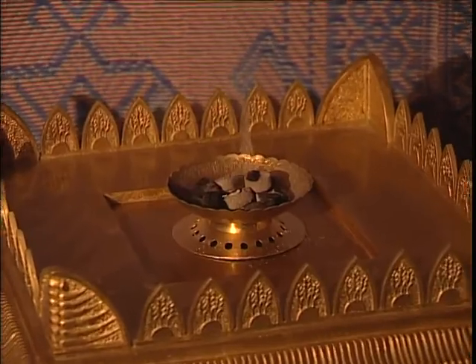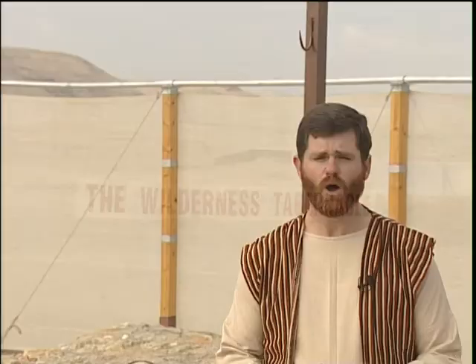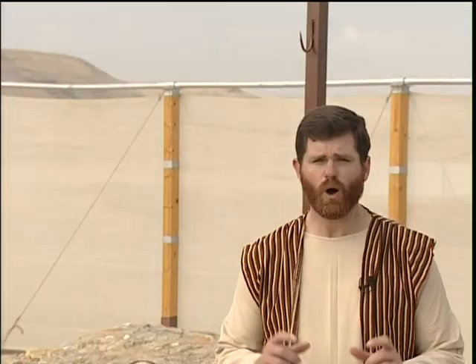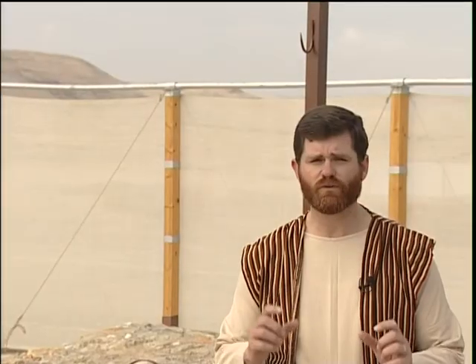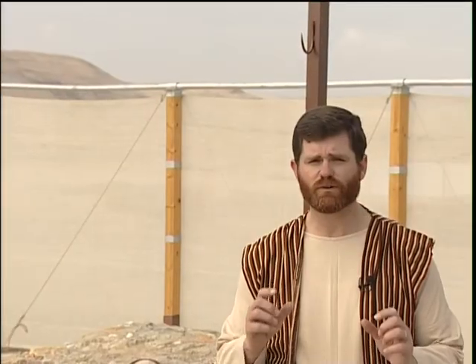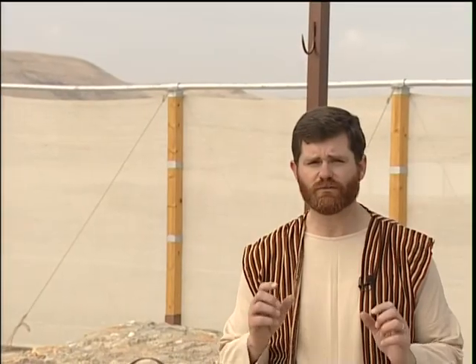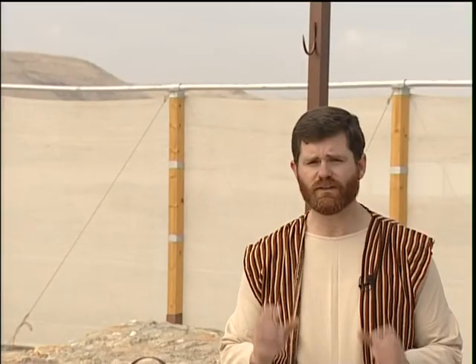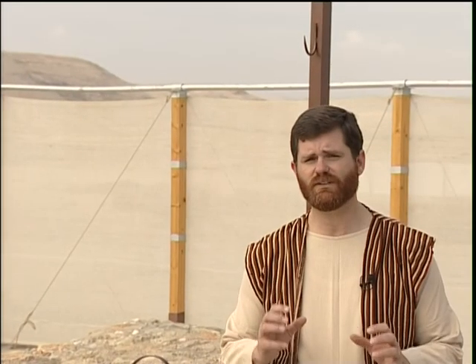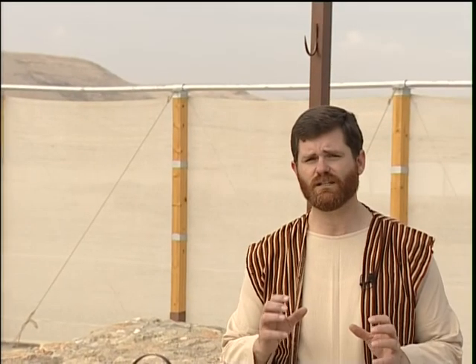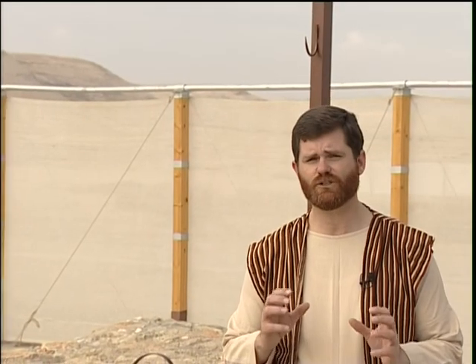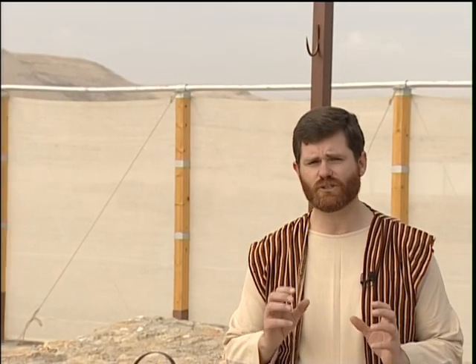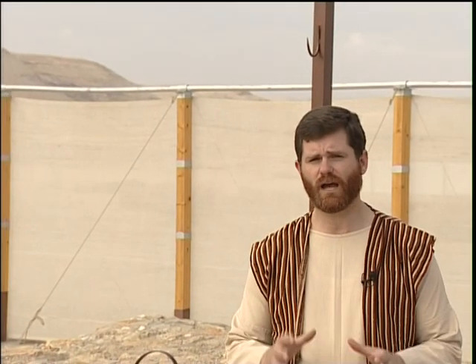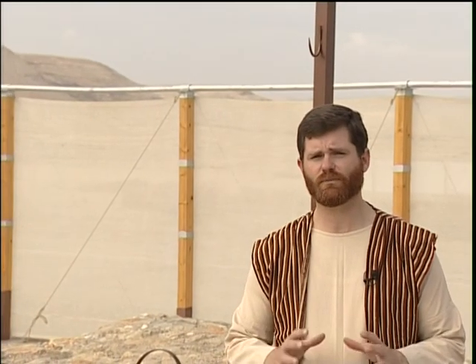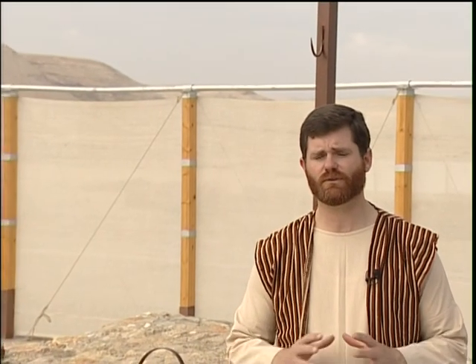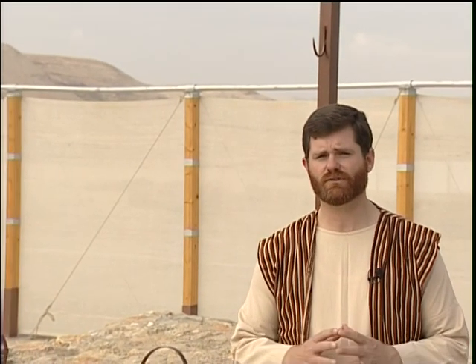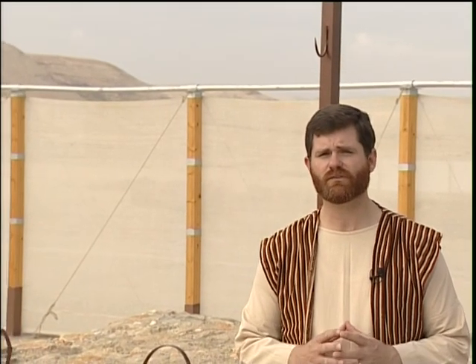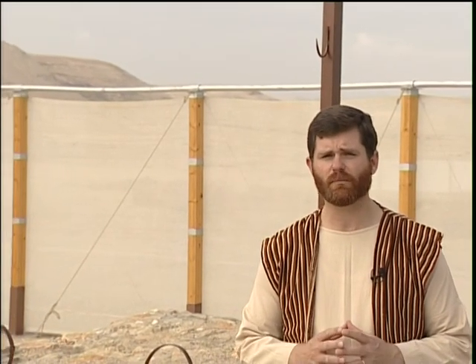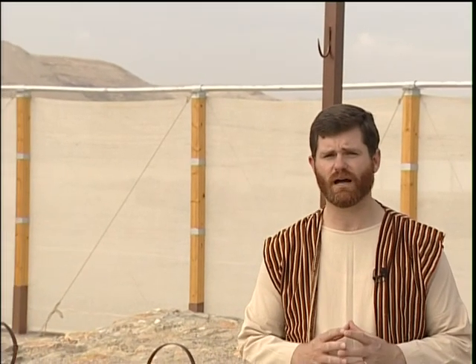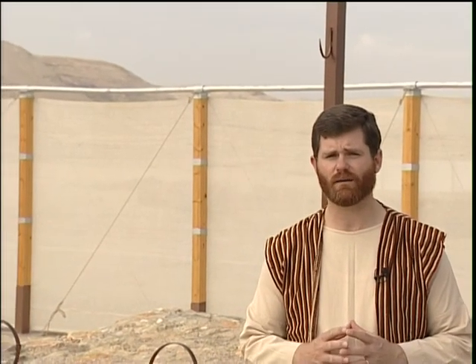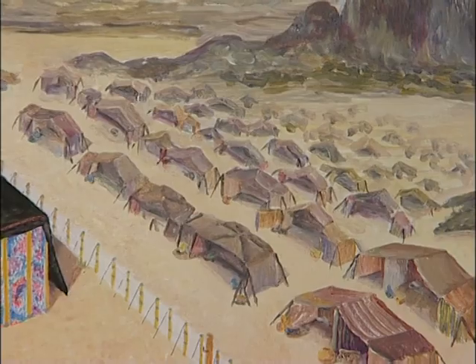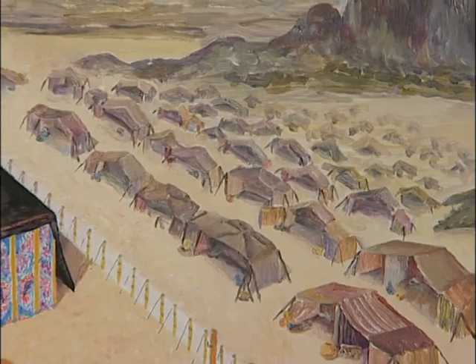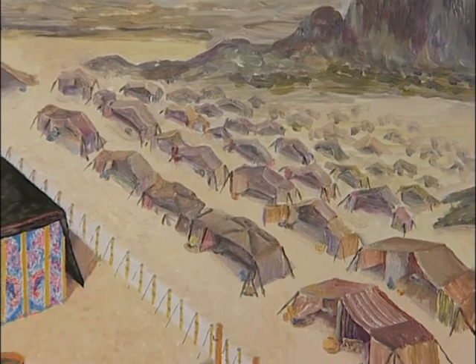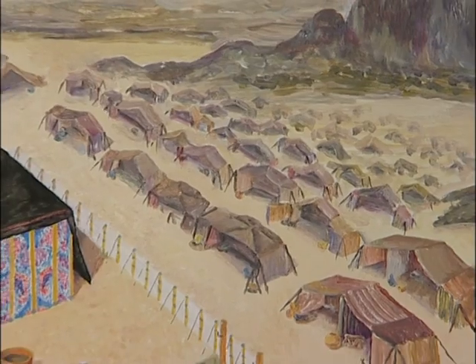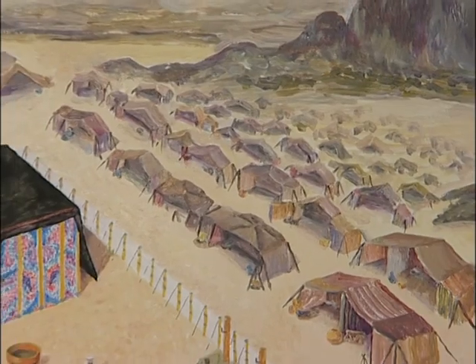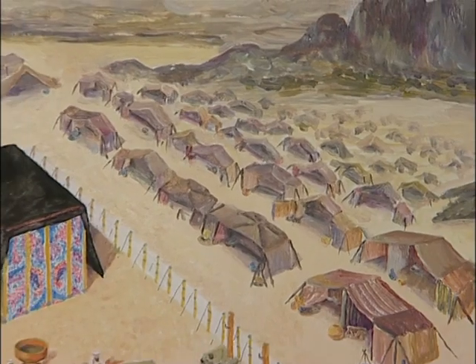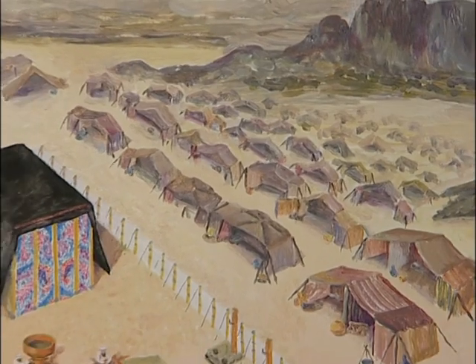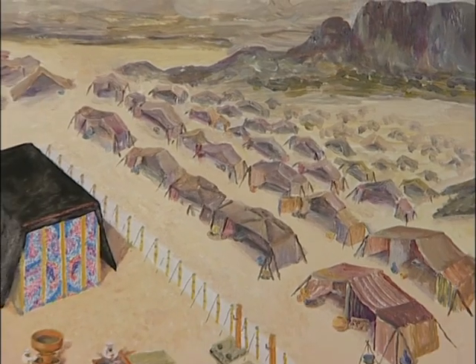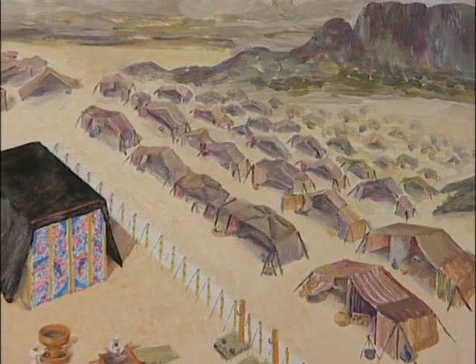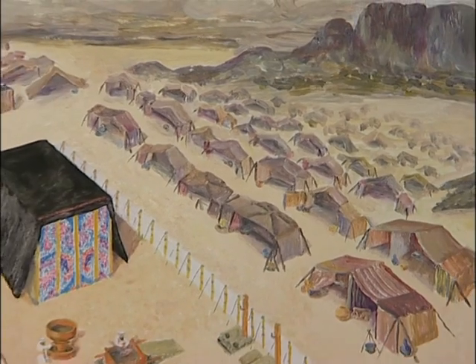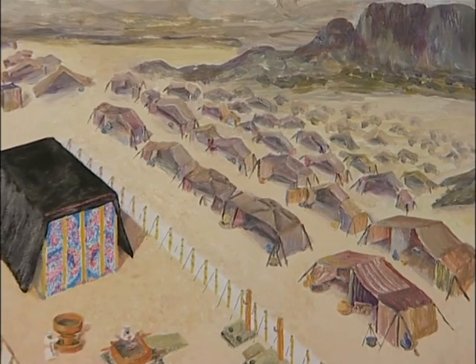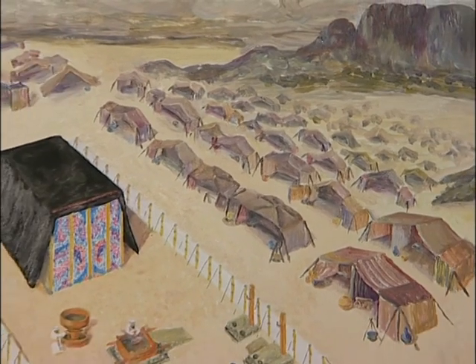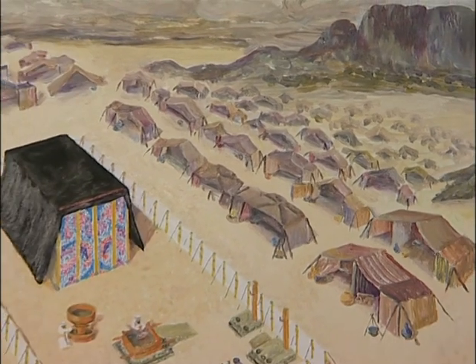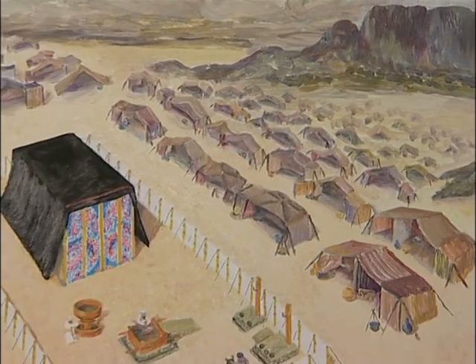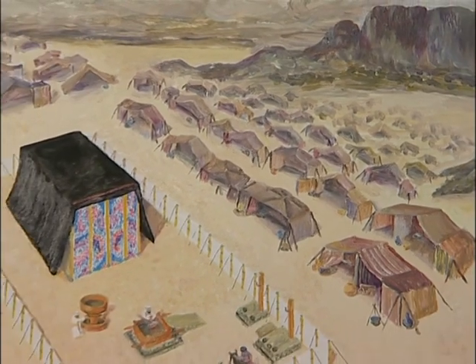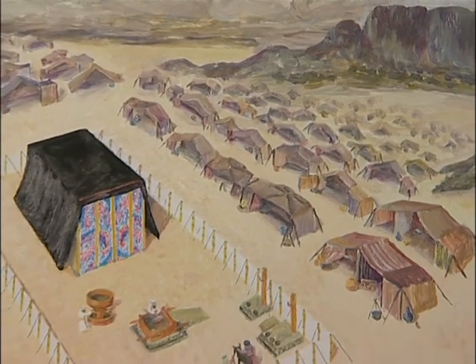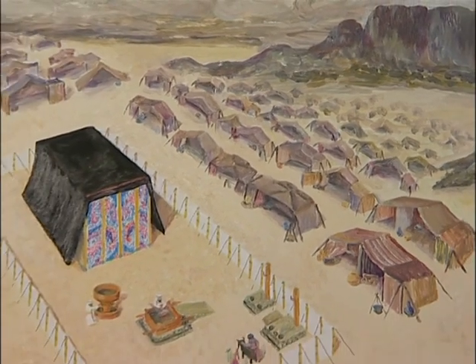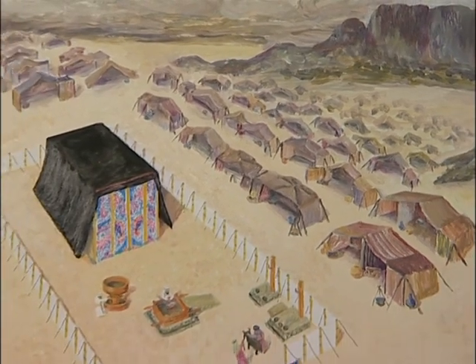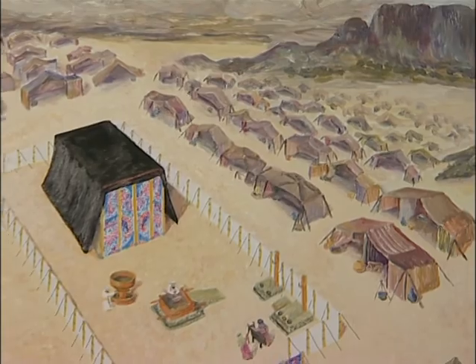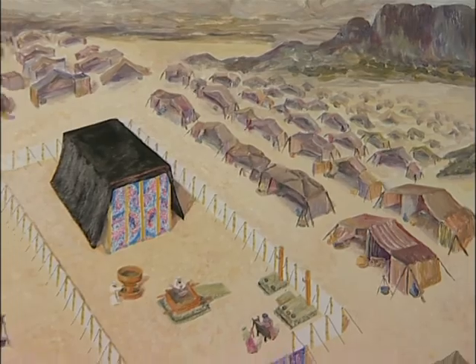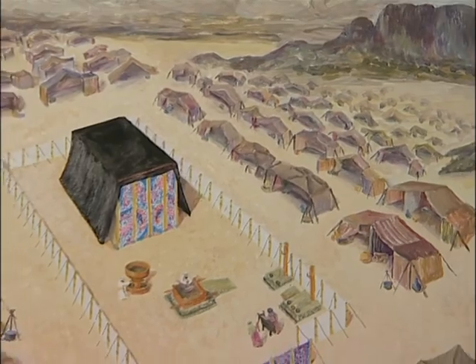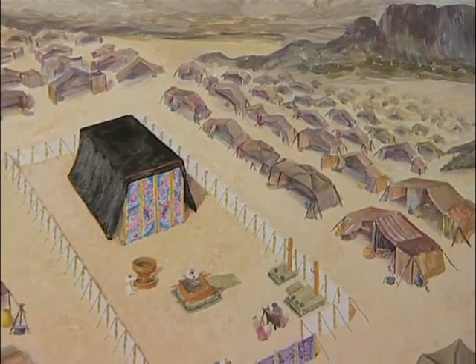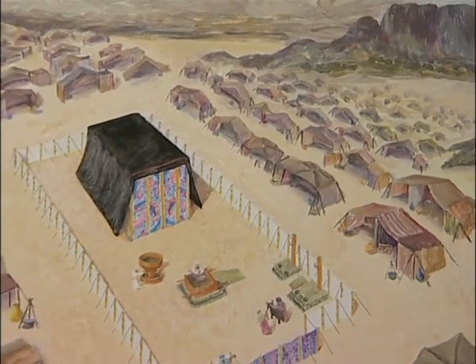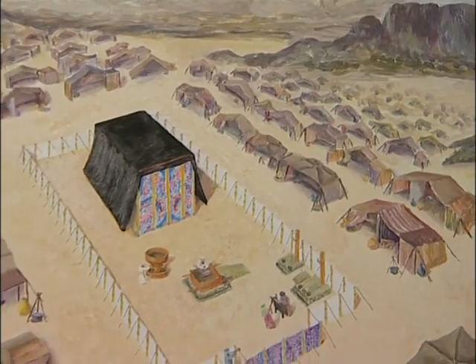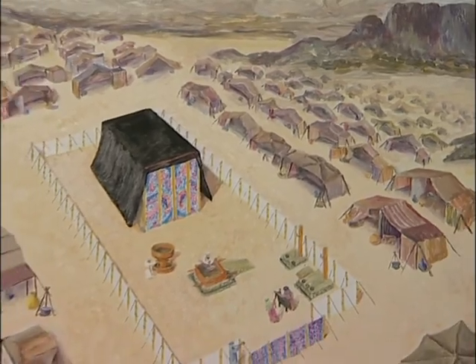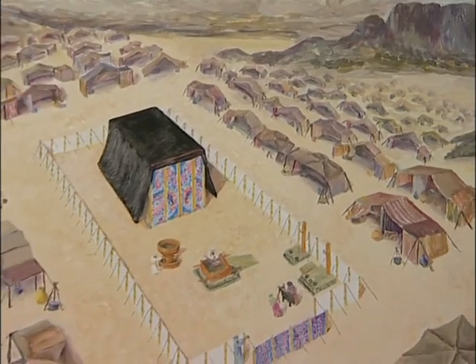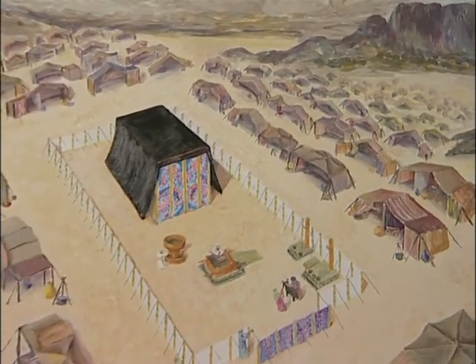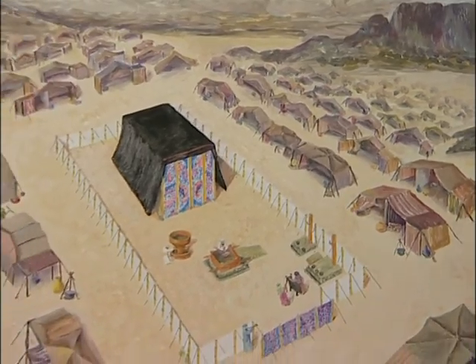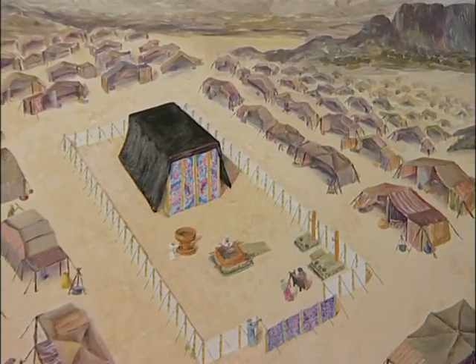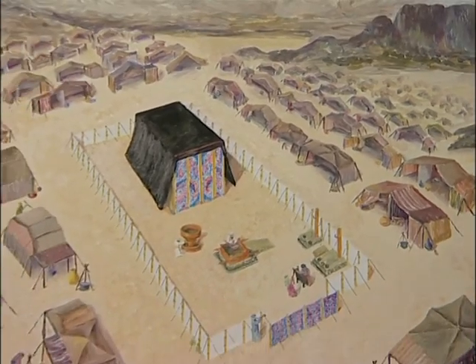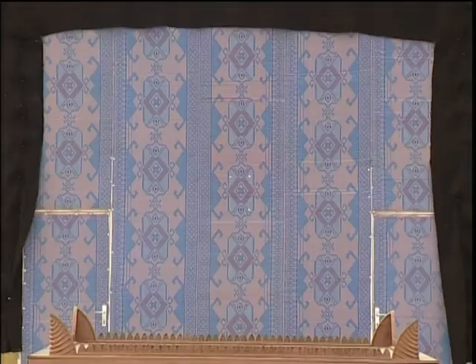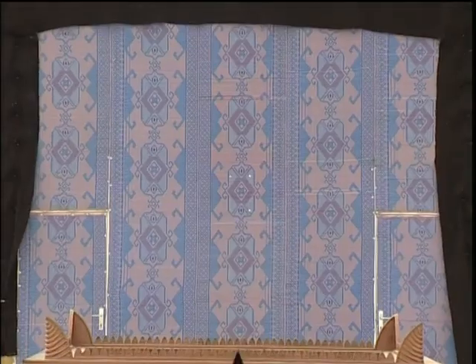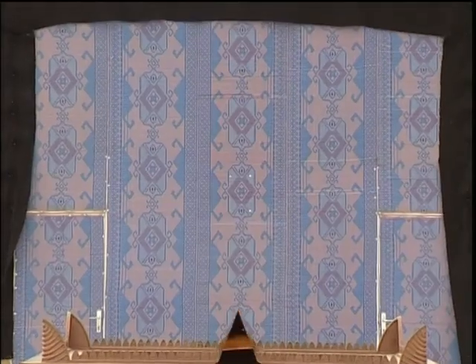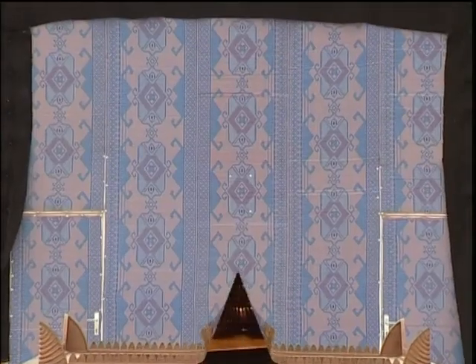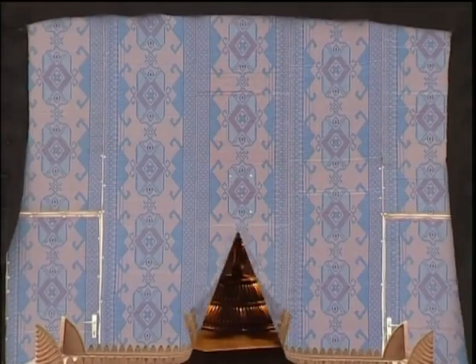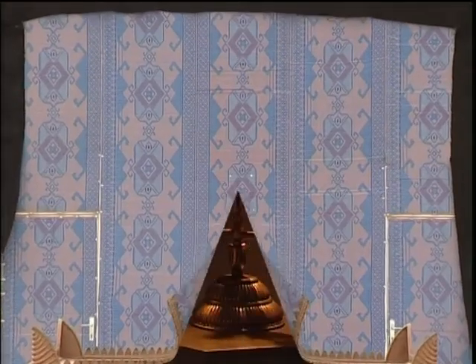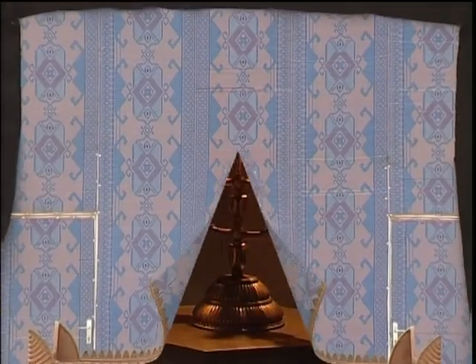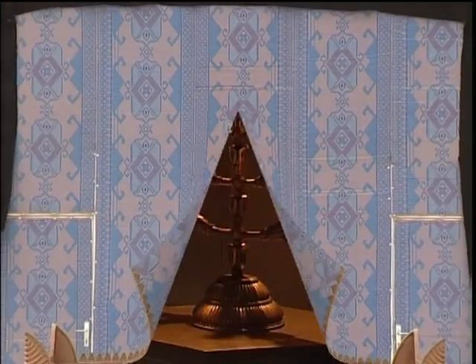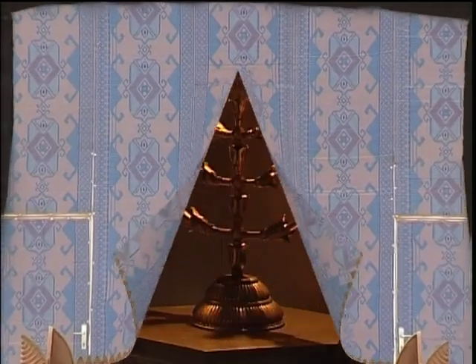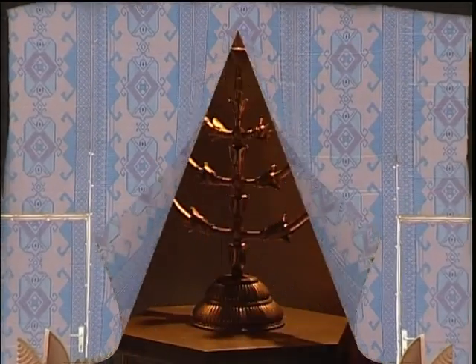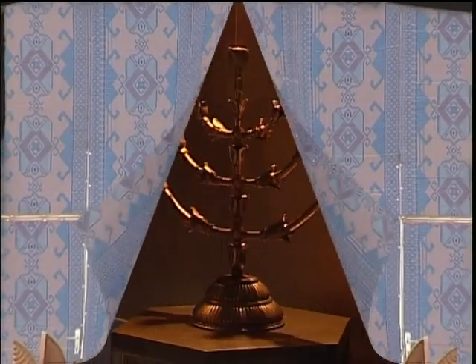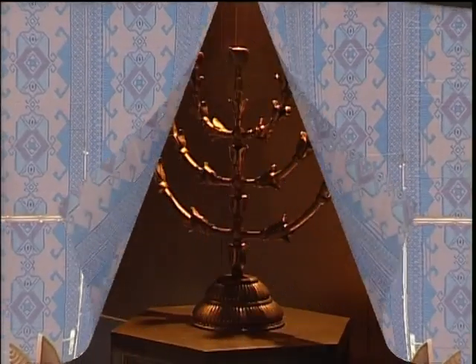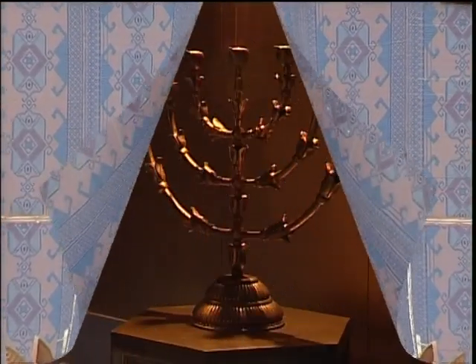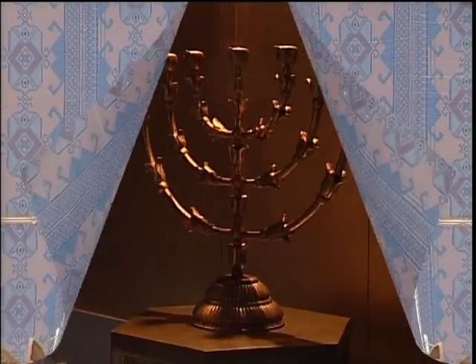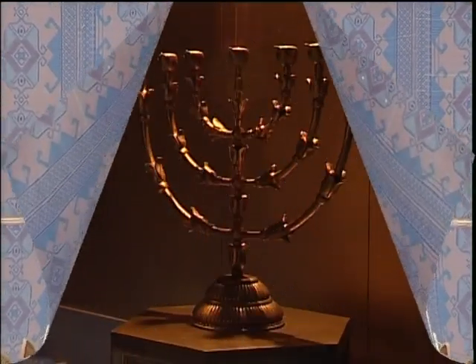Over 50 chapters of the Bible are related to the tabernacle: its size, its shape, its function, and all of its pieces.